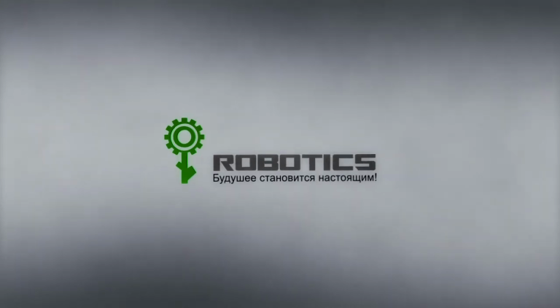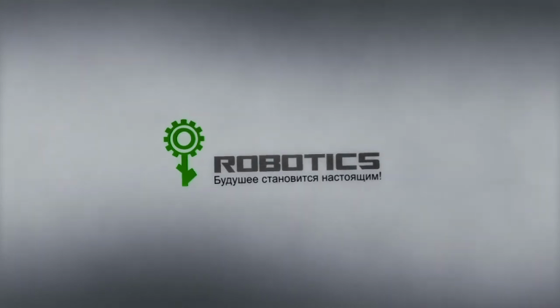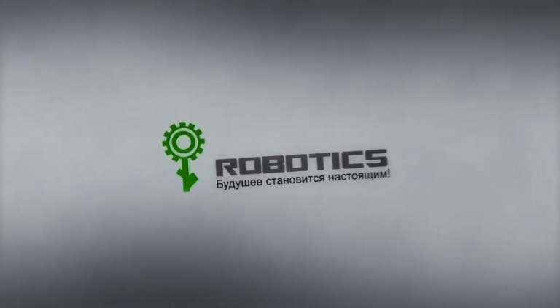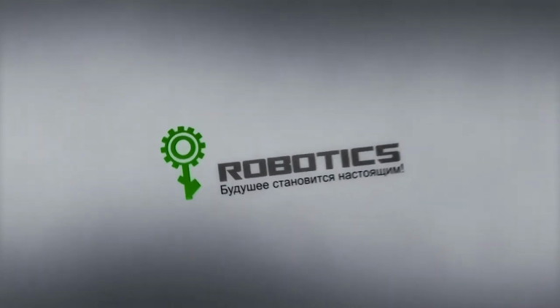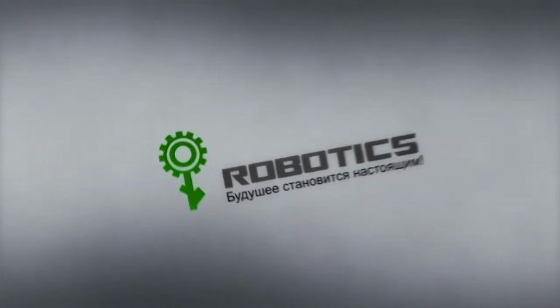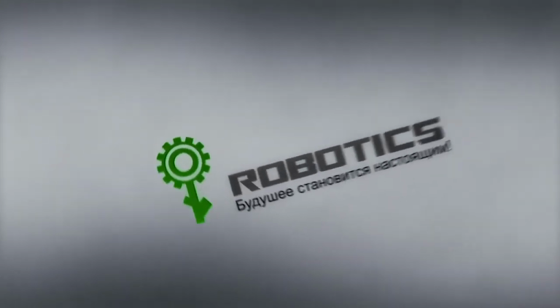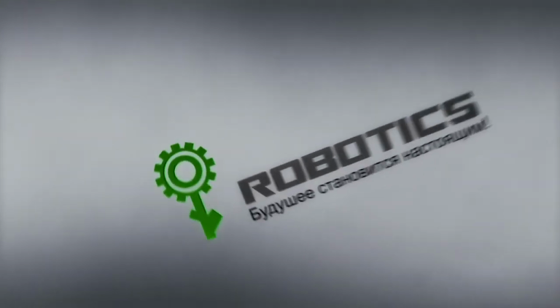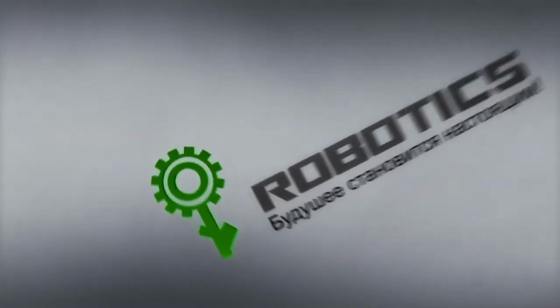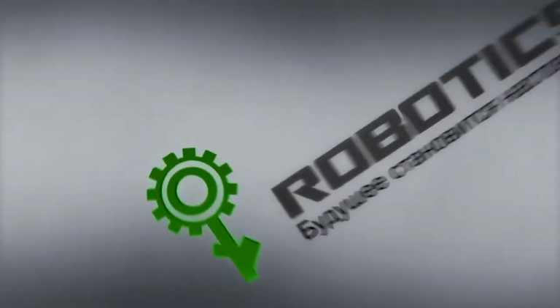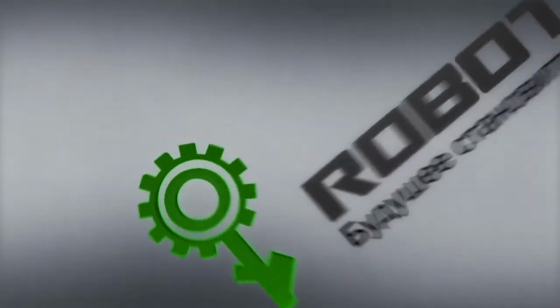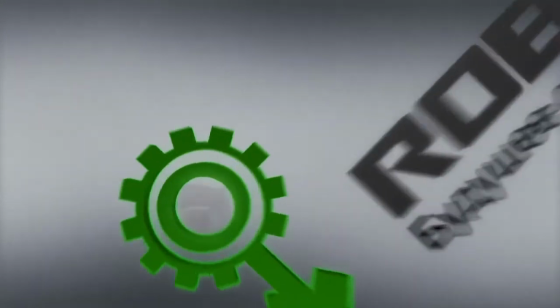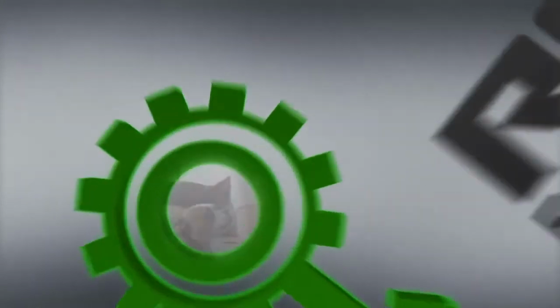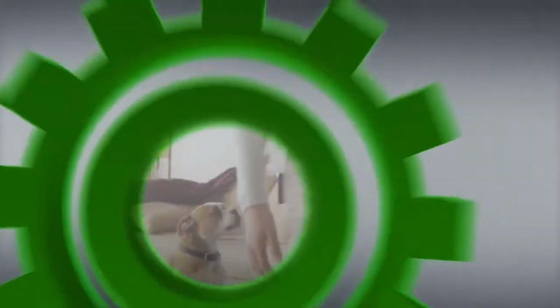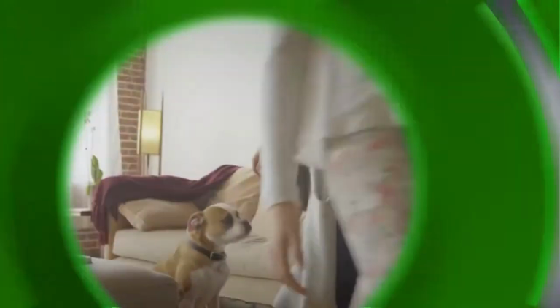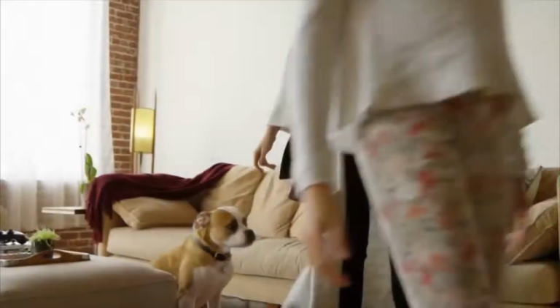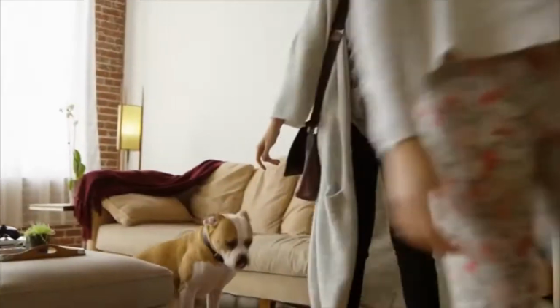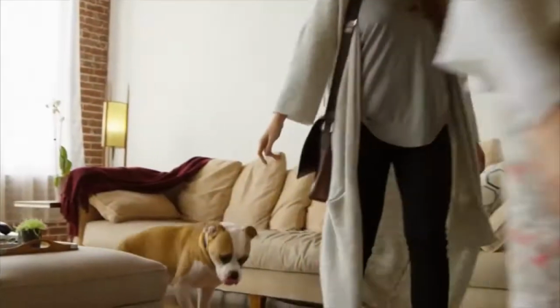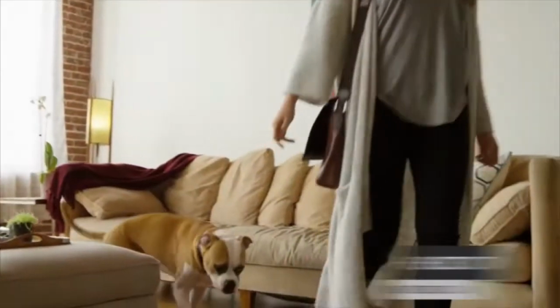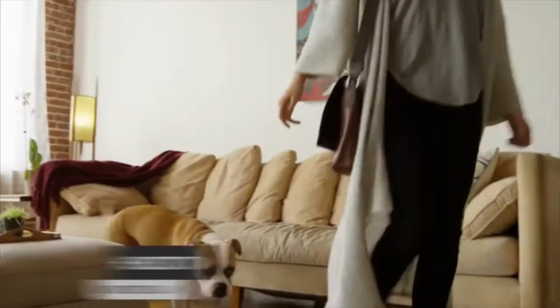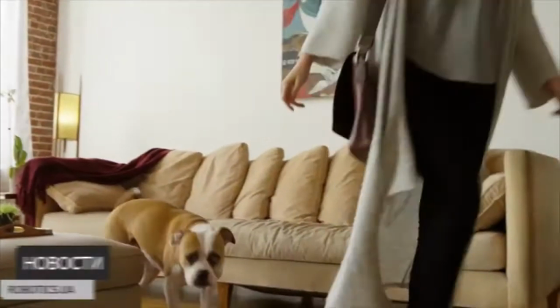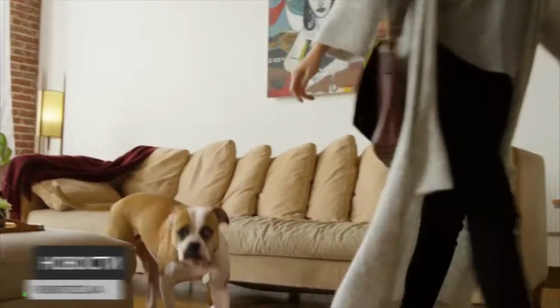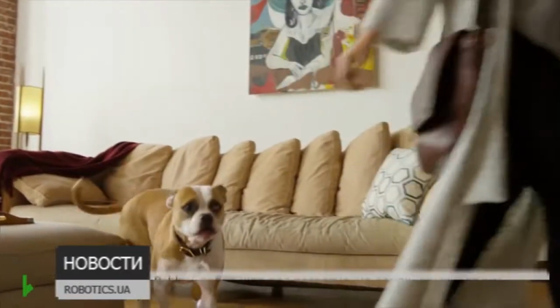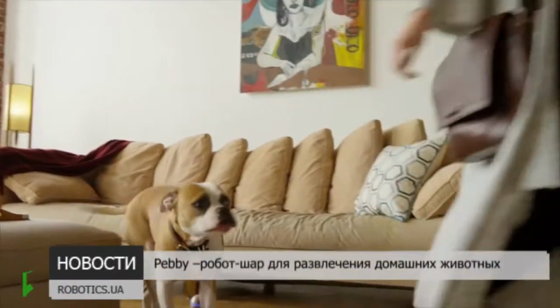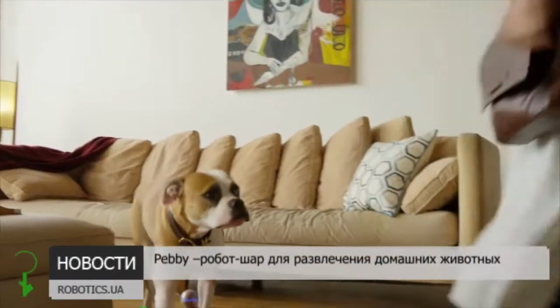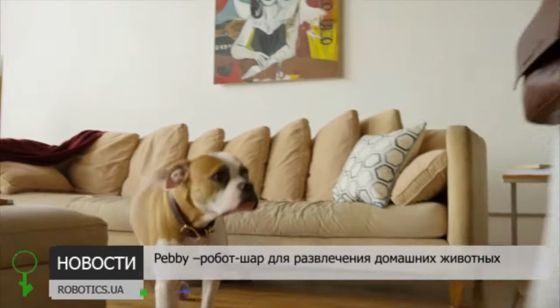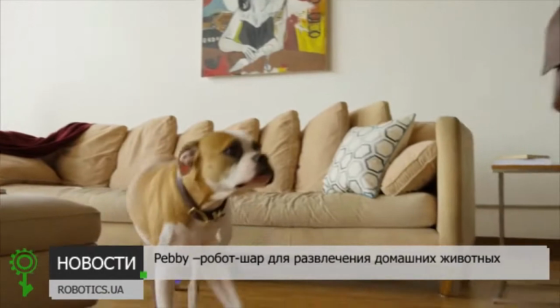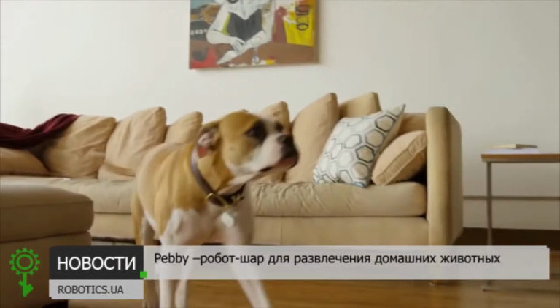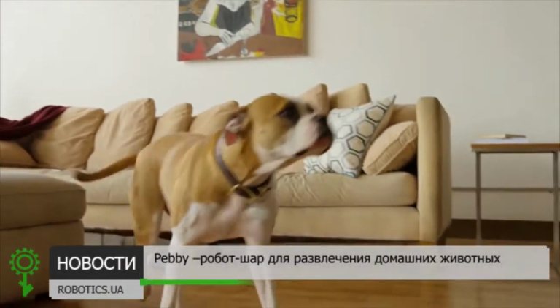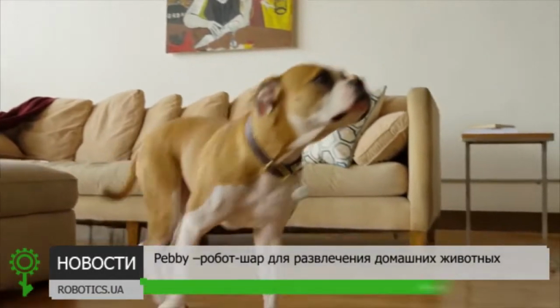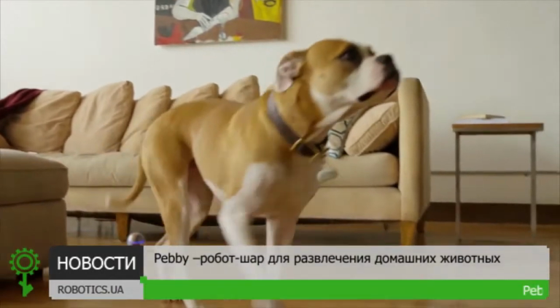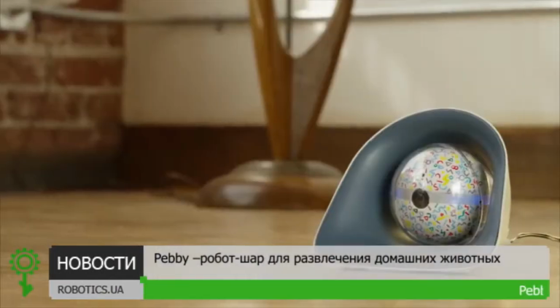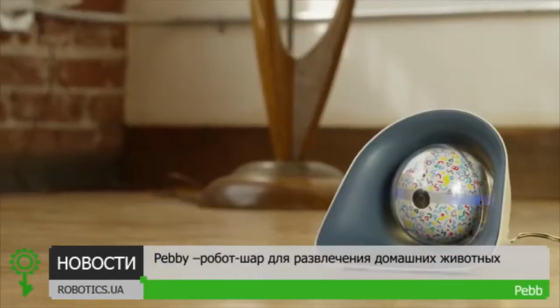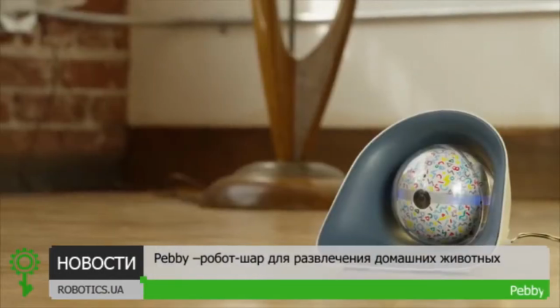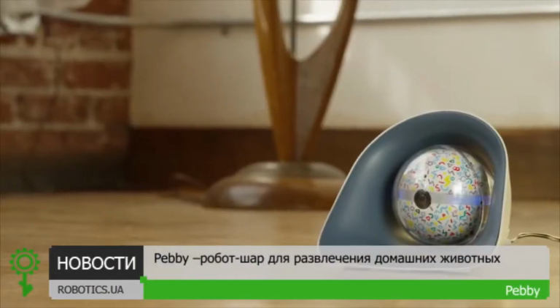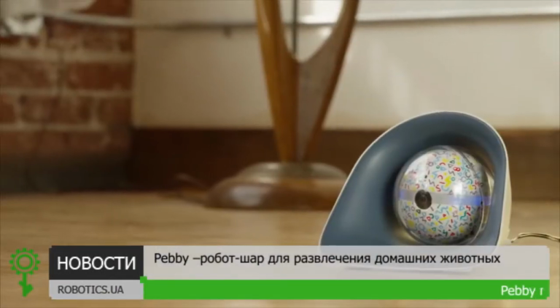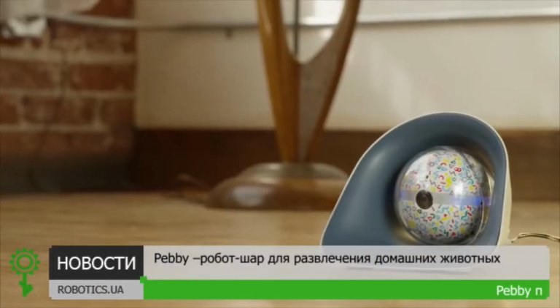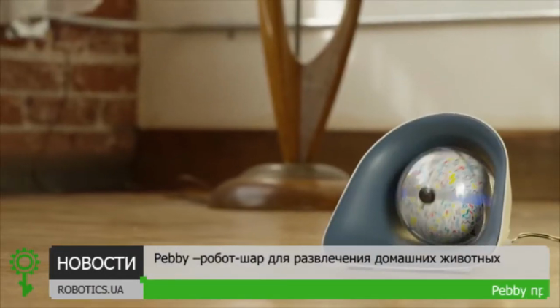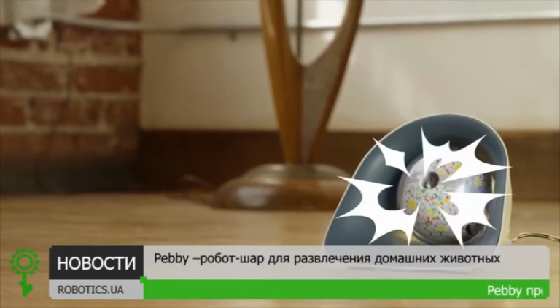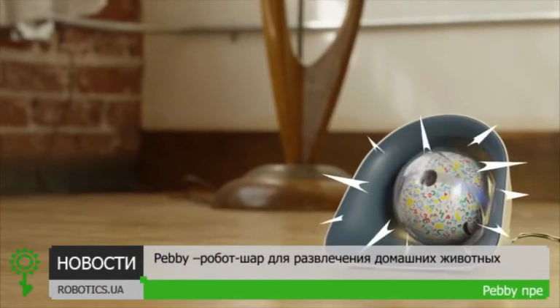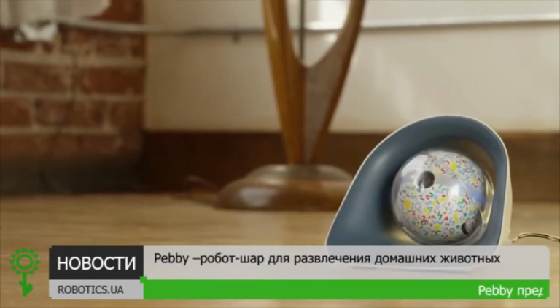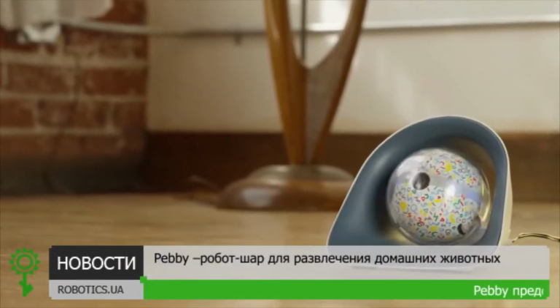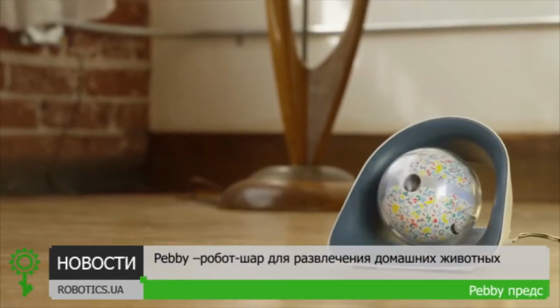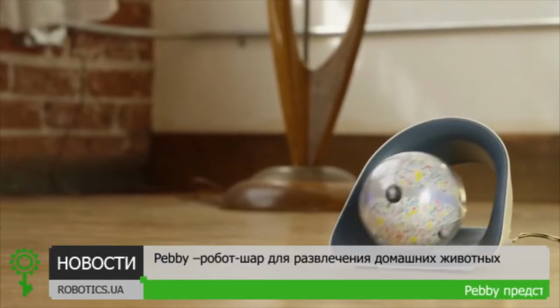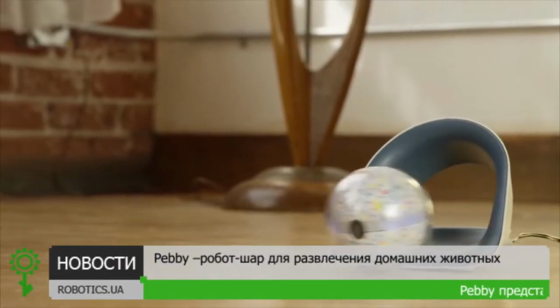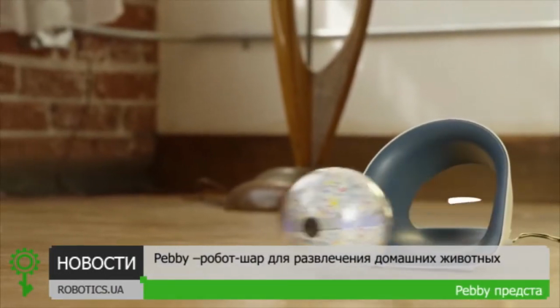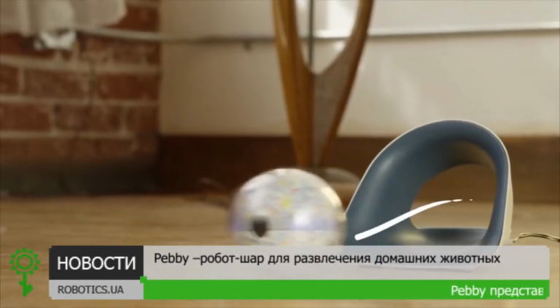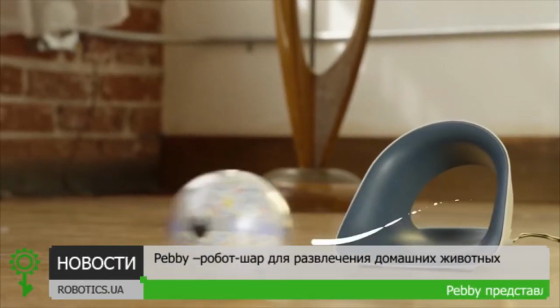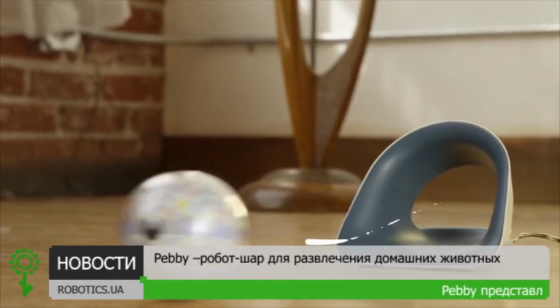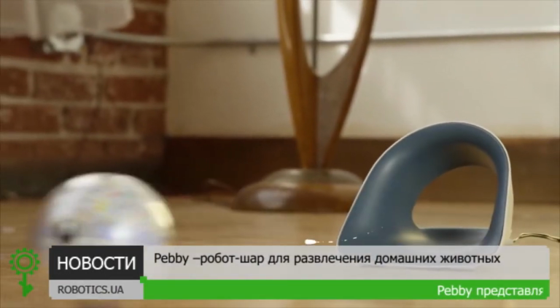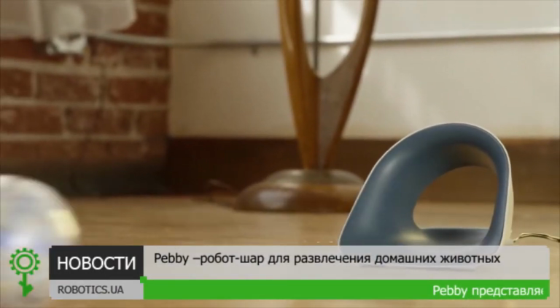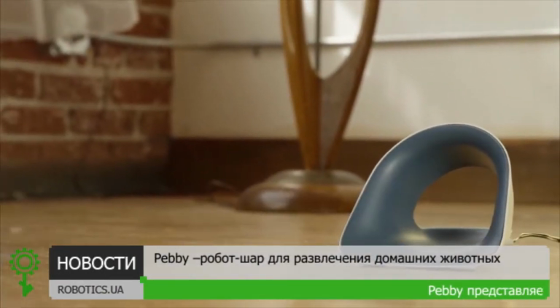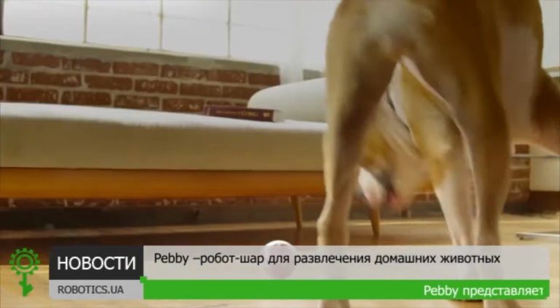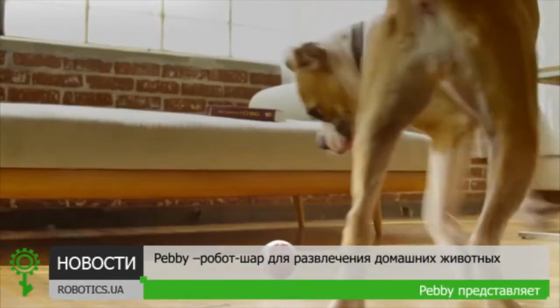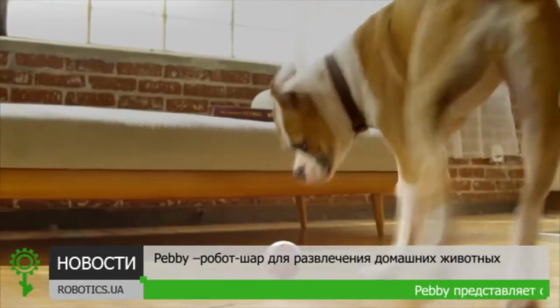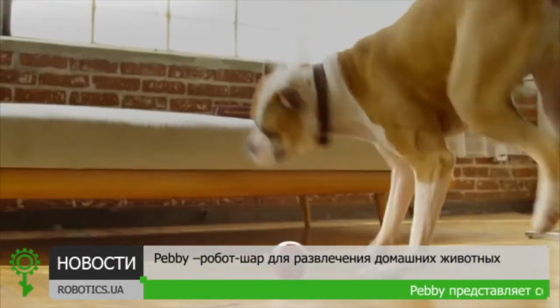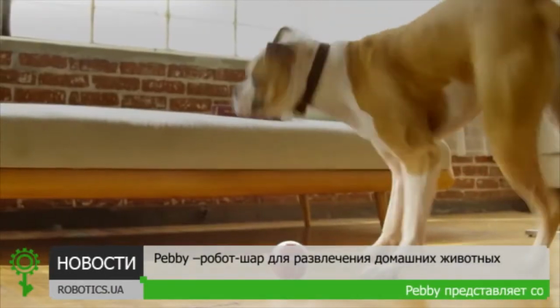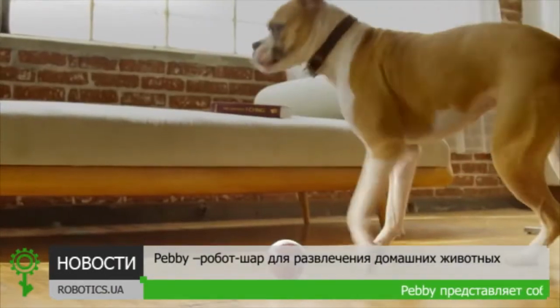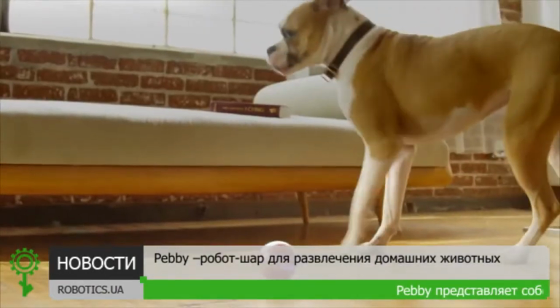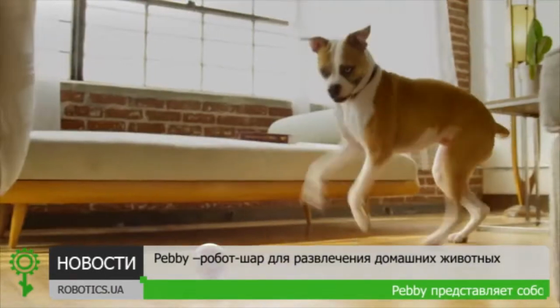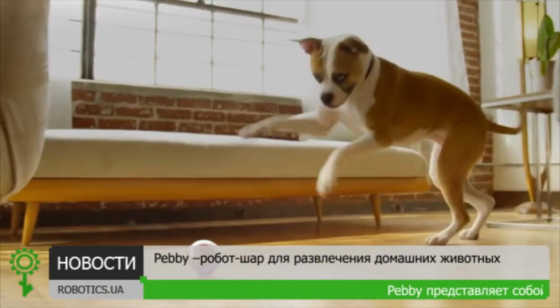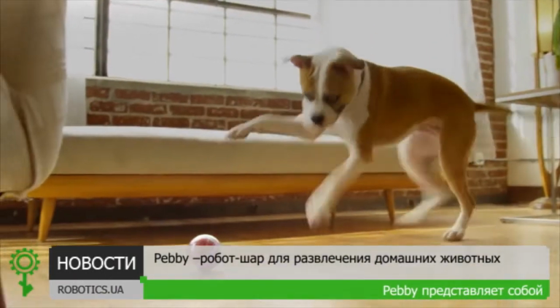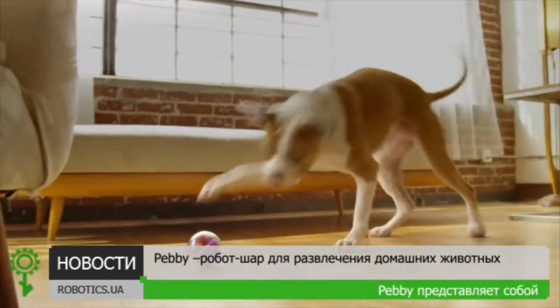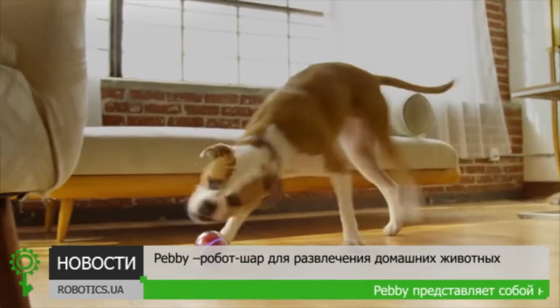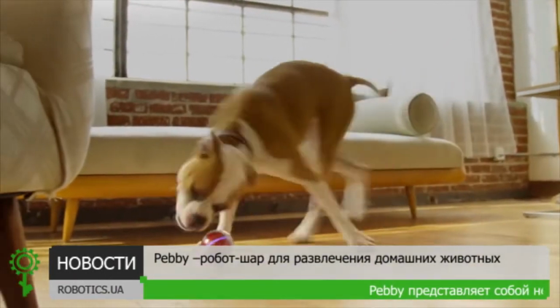Like any pet owner, we worry about our buds when we leave for the day. That's where Pebby comes in, so you can keep the fun going and going.